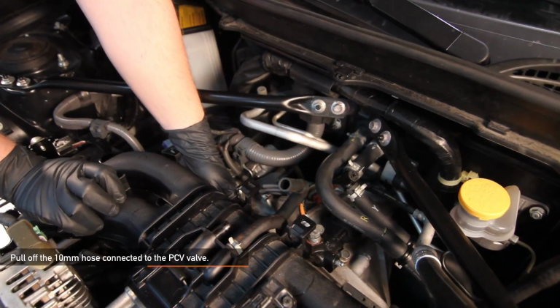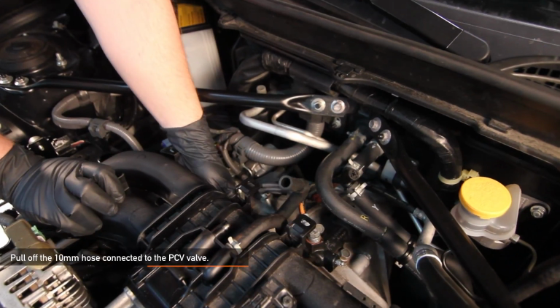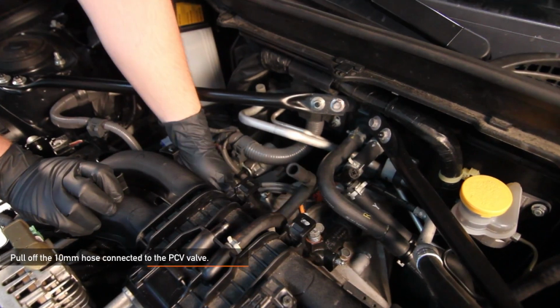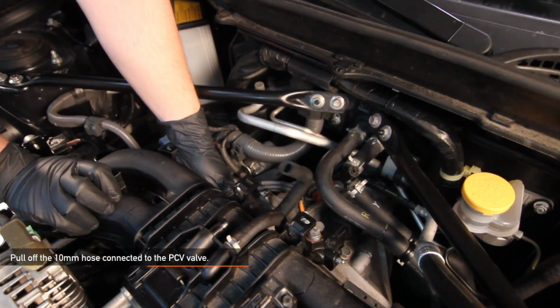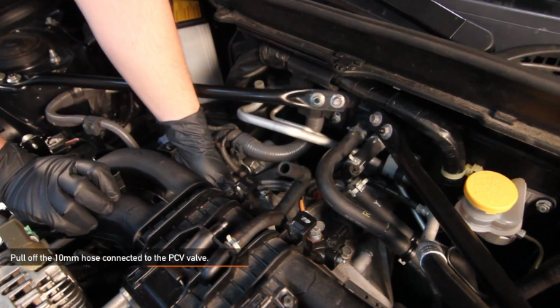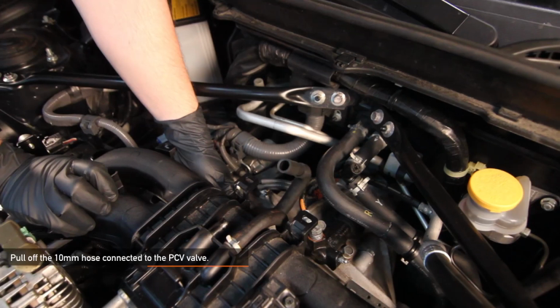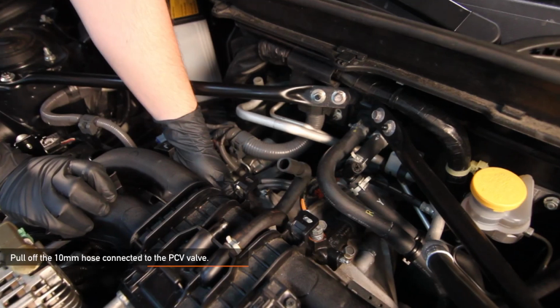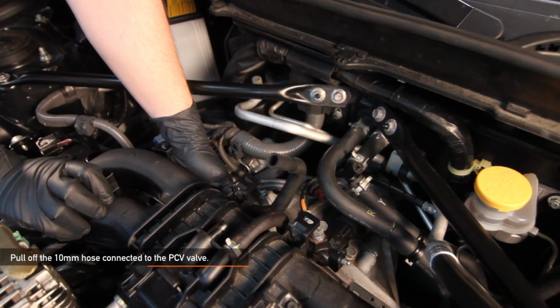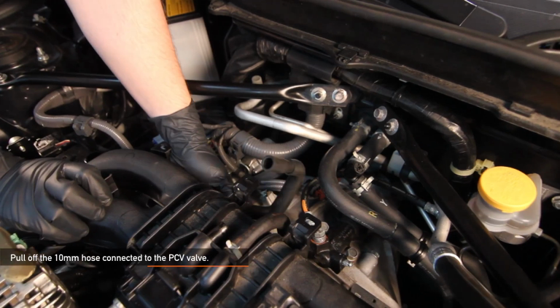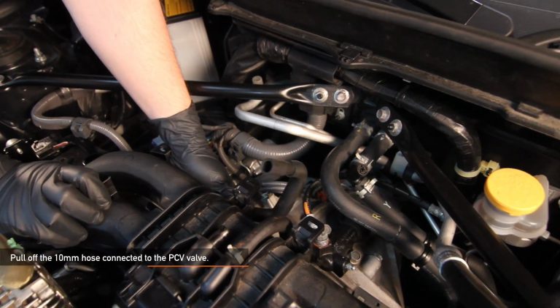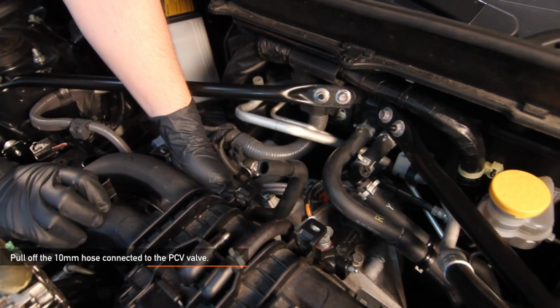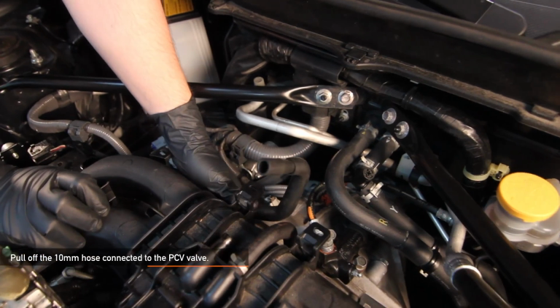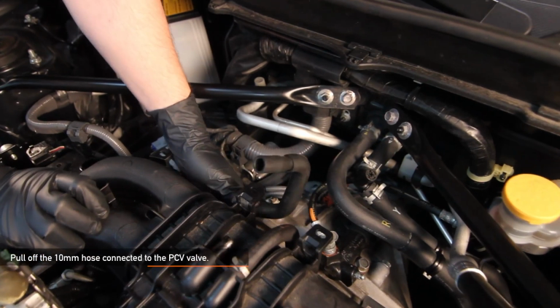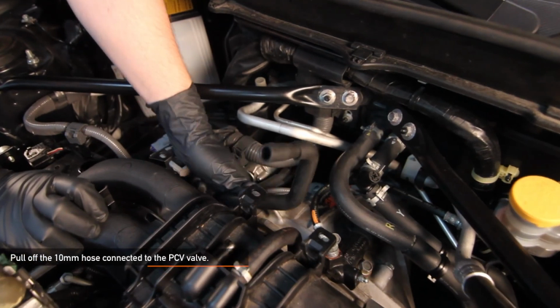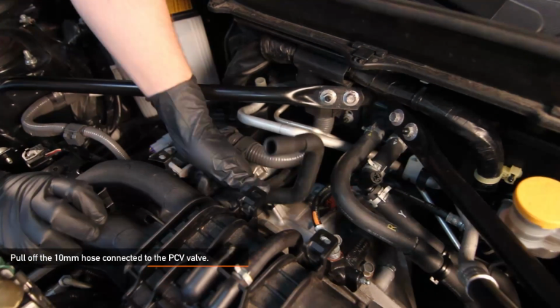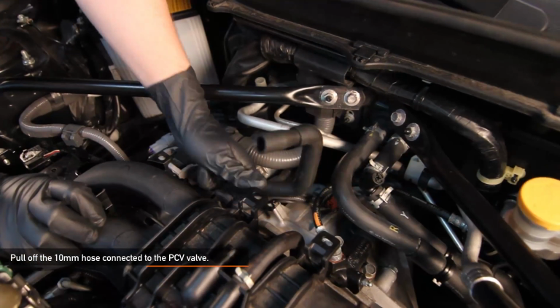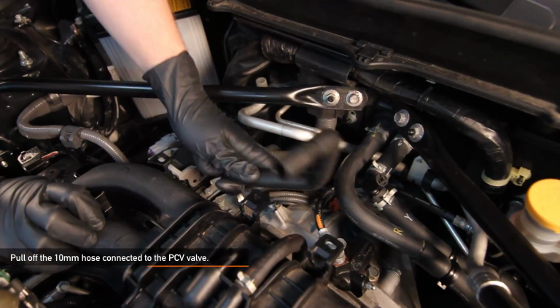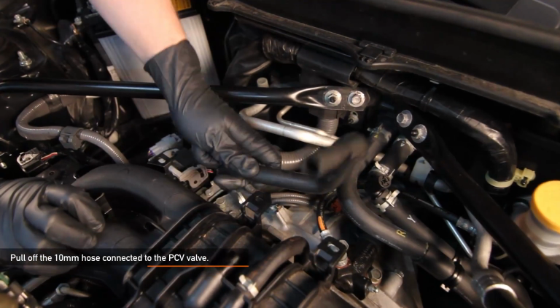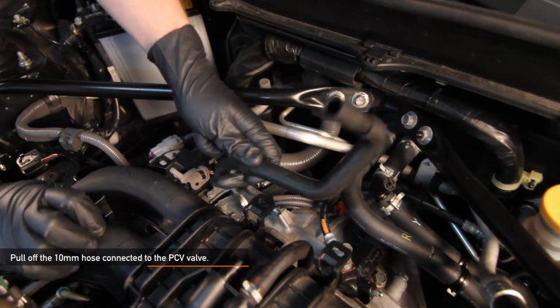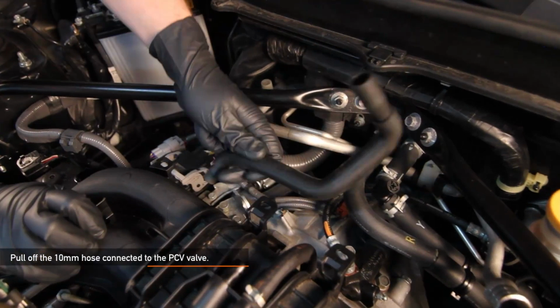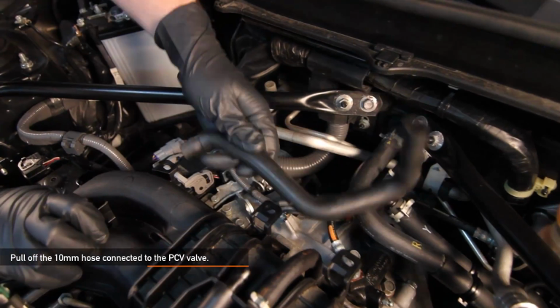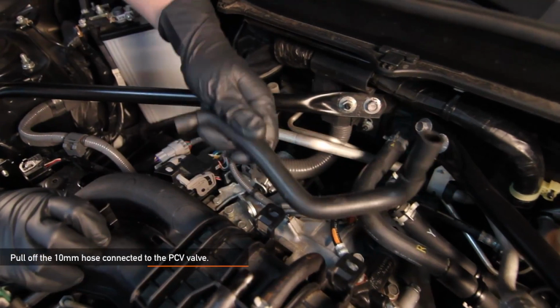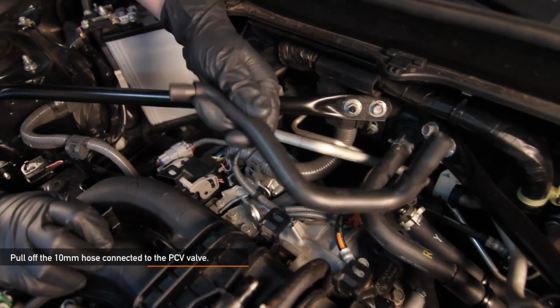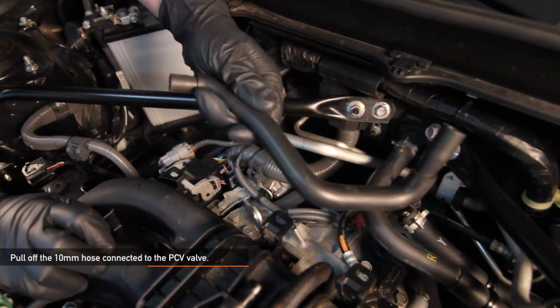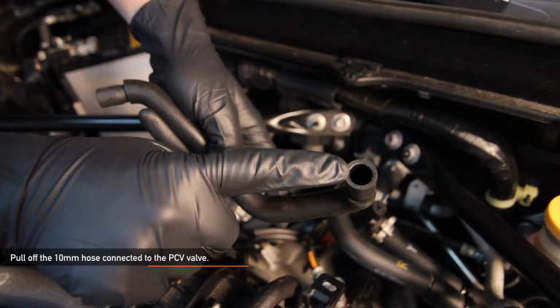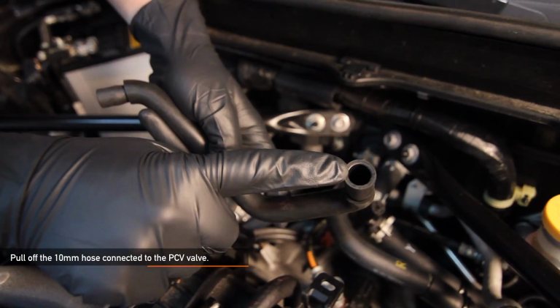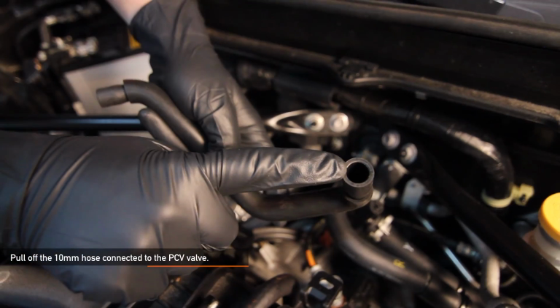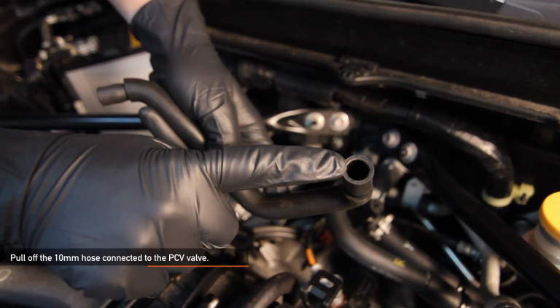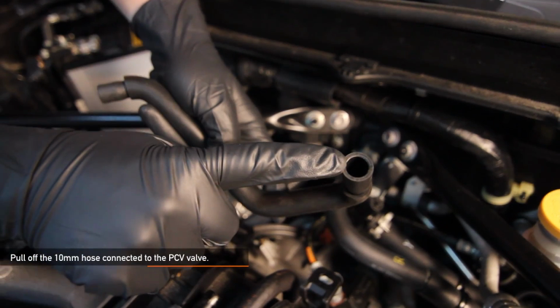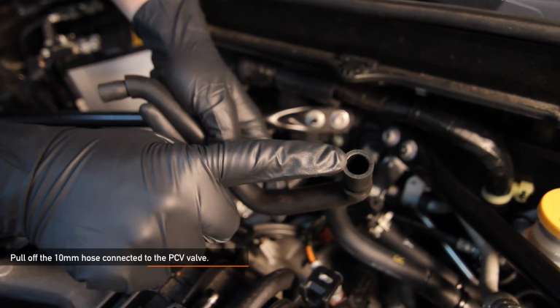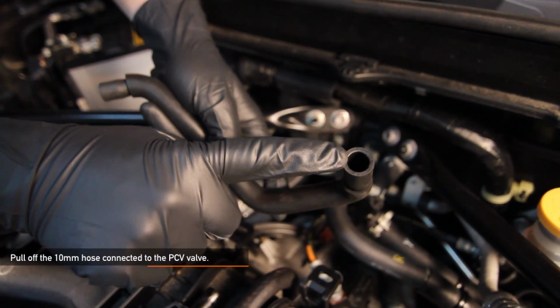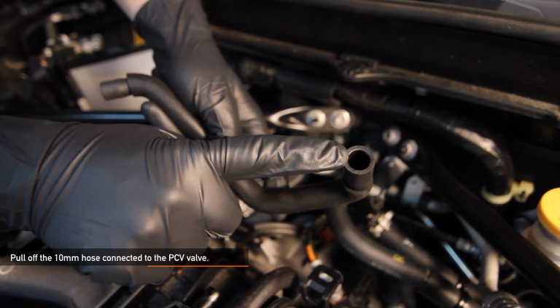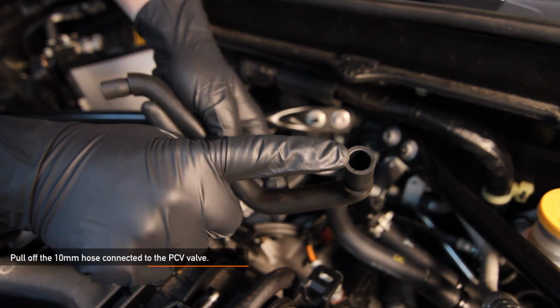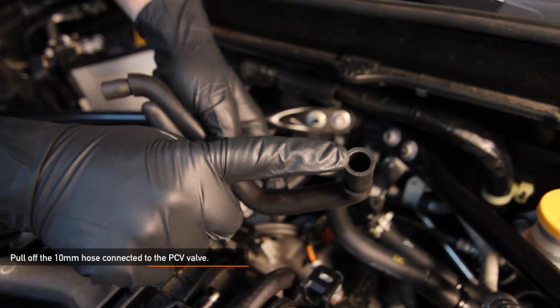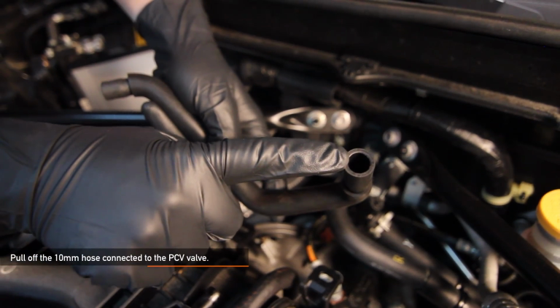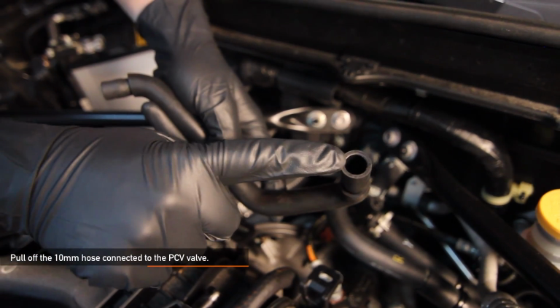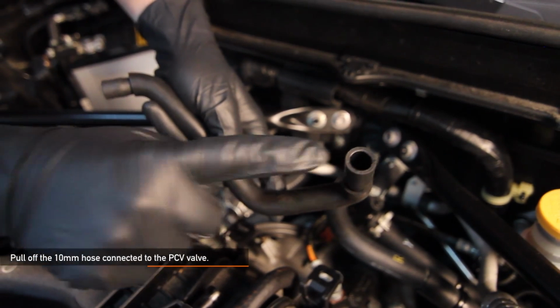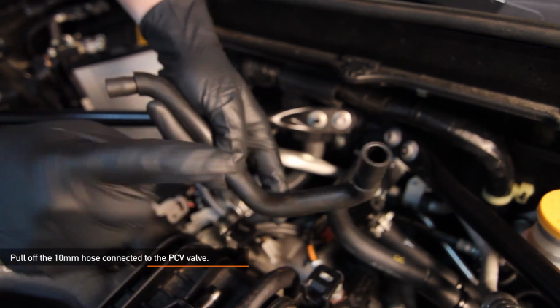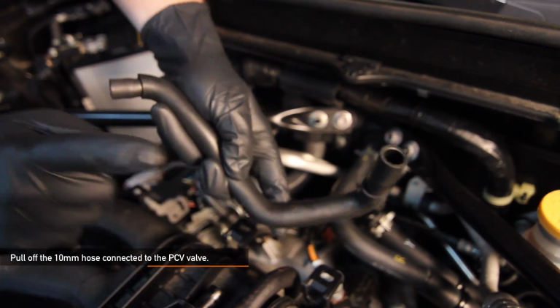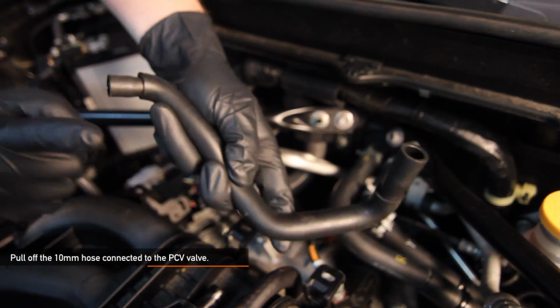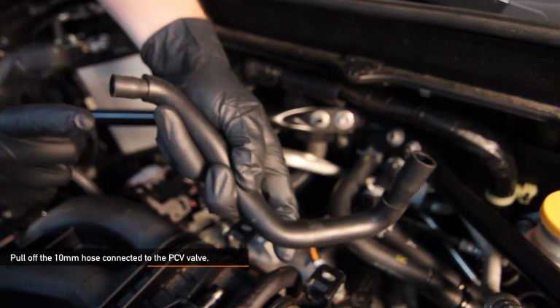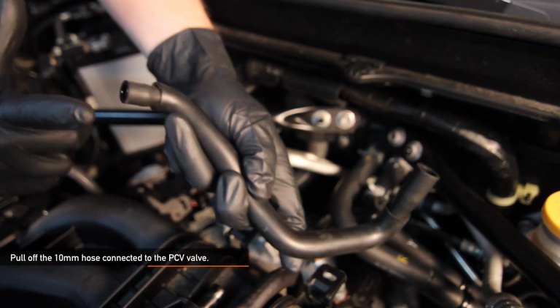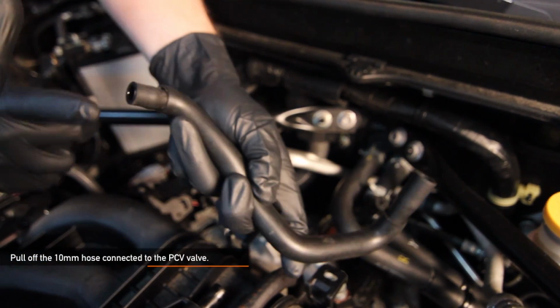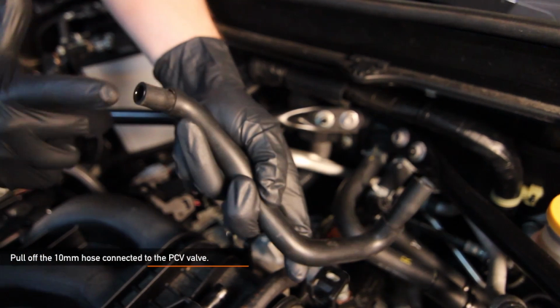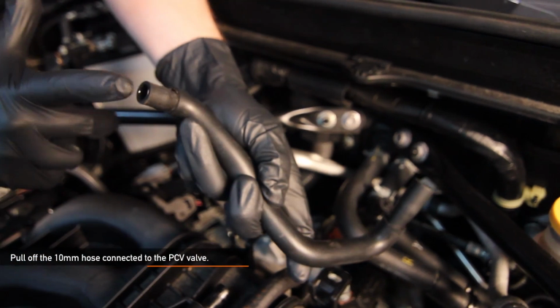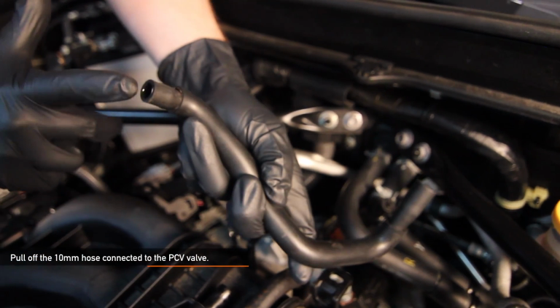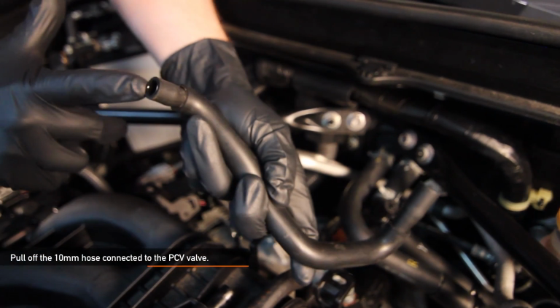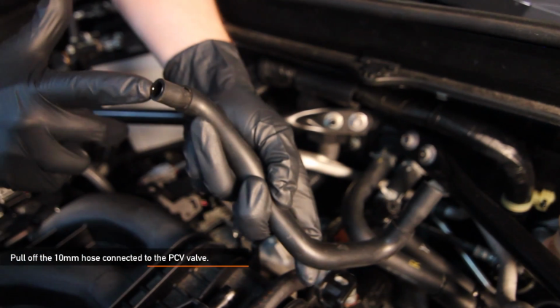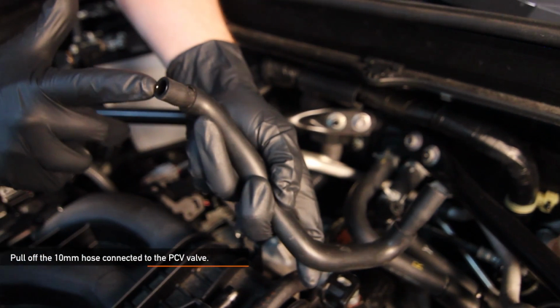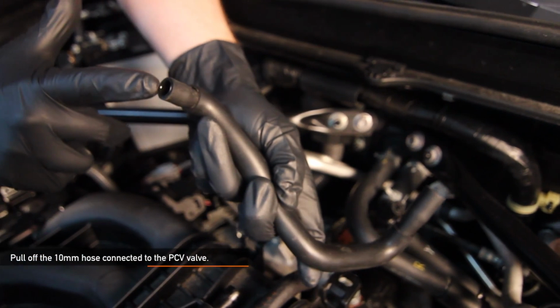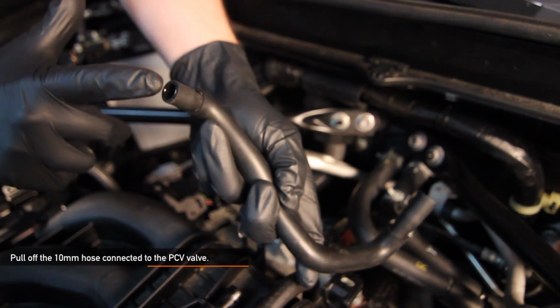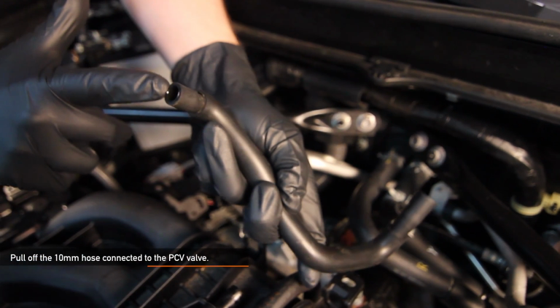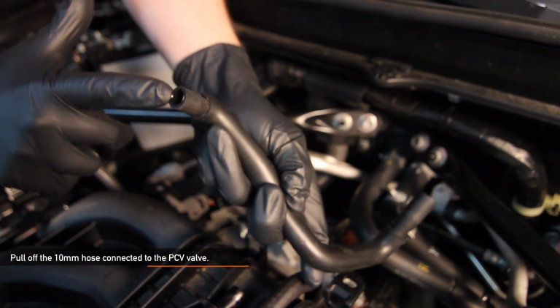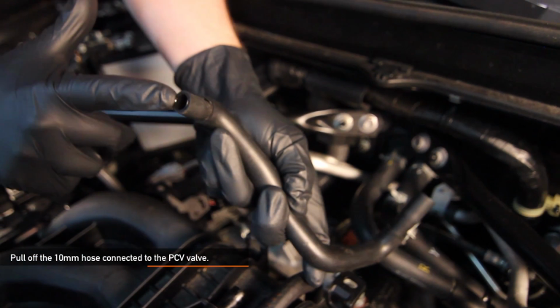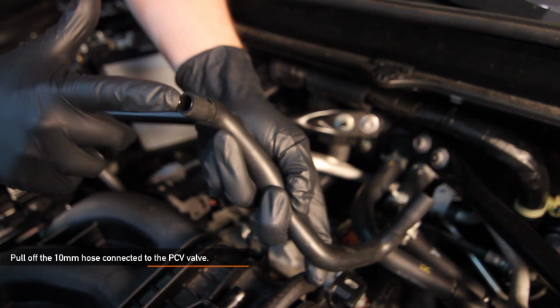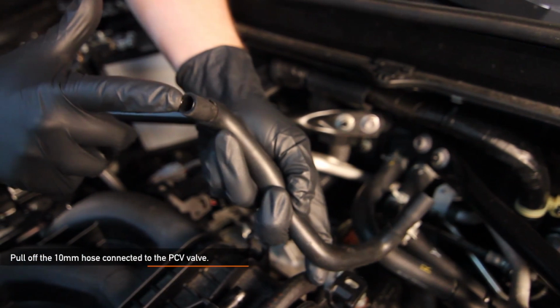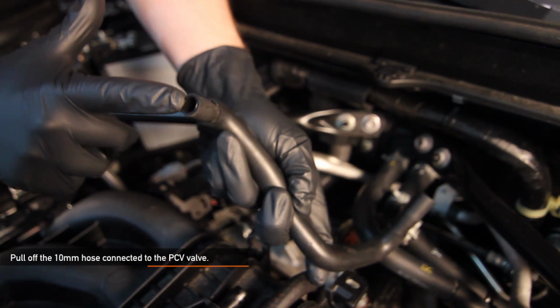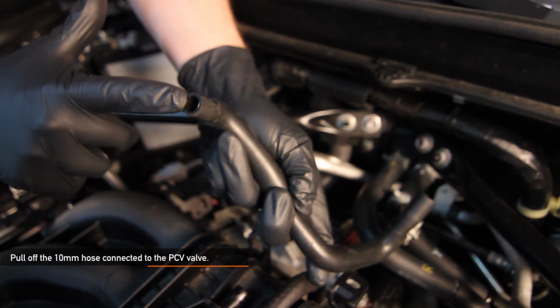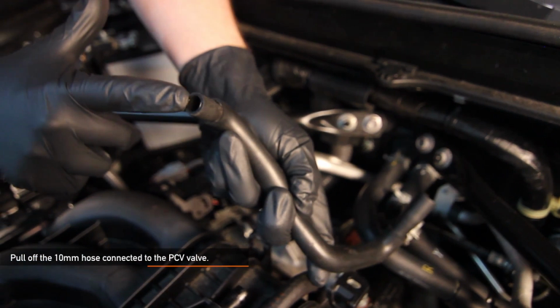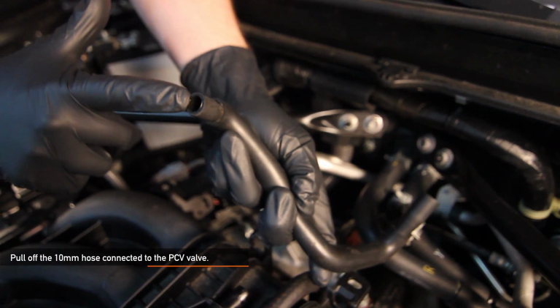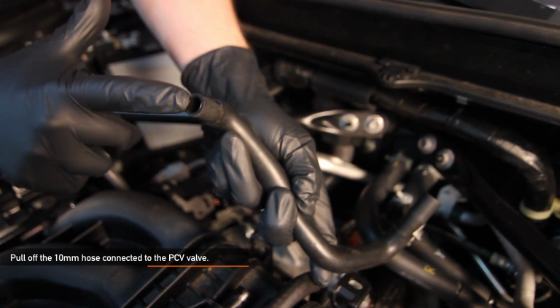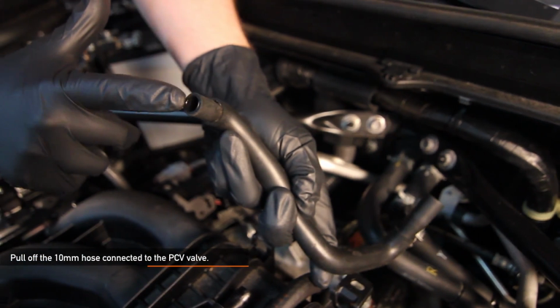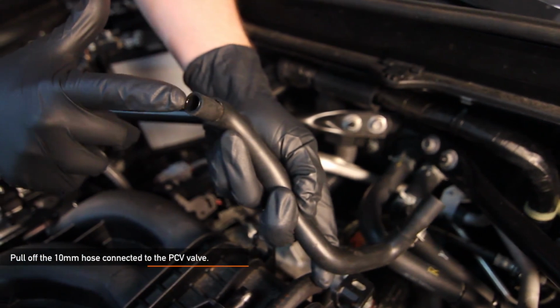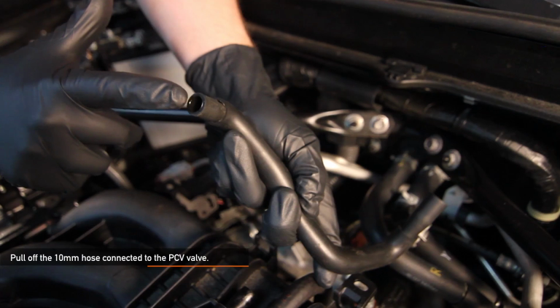You can tell which end of the hose goes where by their diameters. The engine side is 12mm and the PCV side is 10mm.